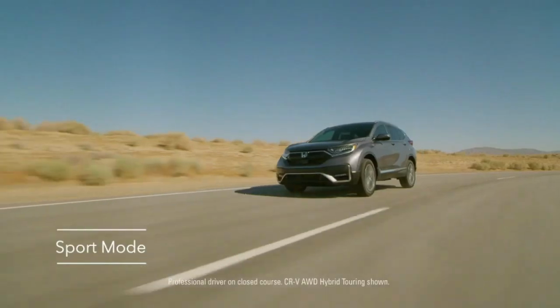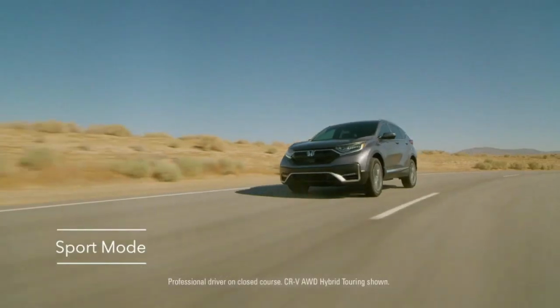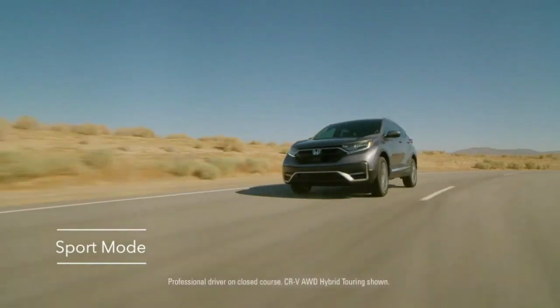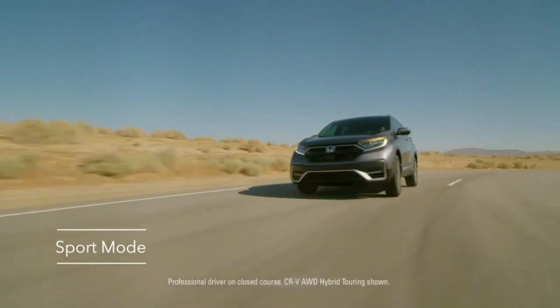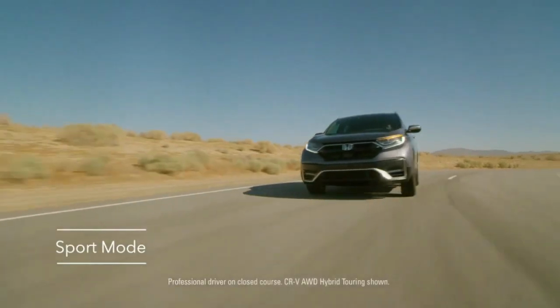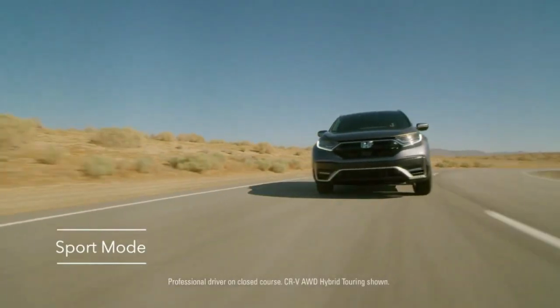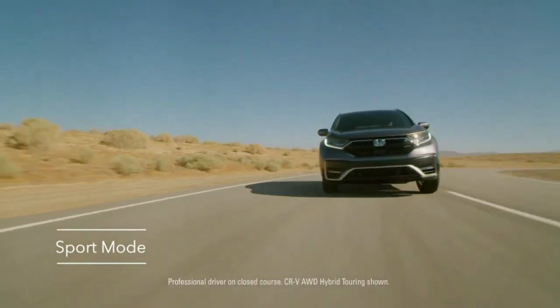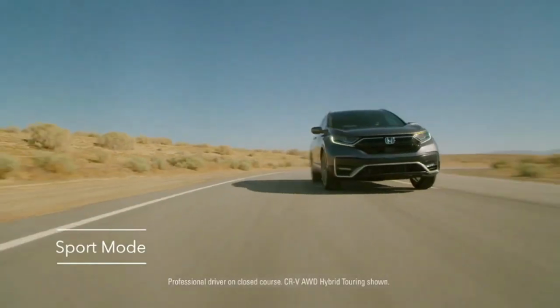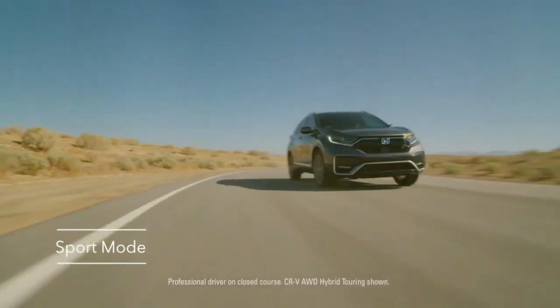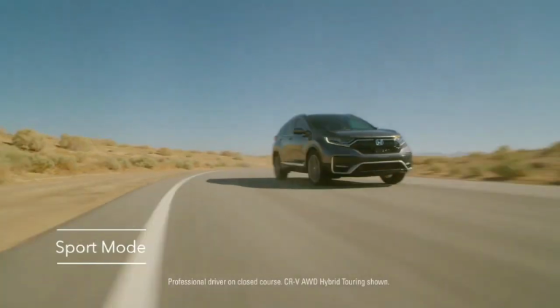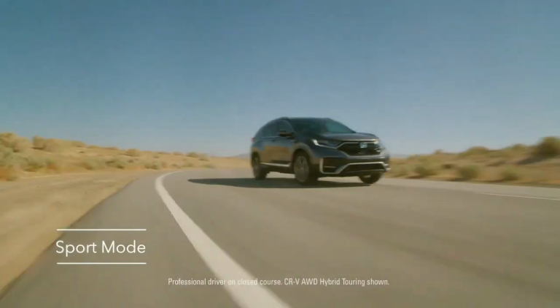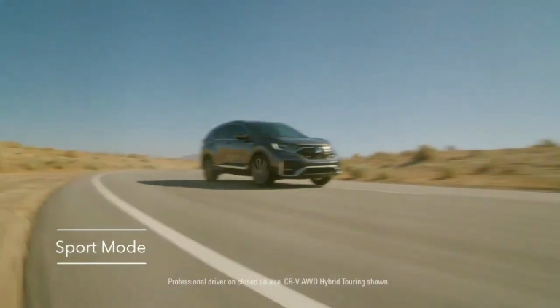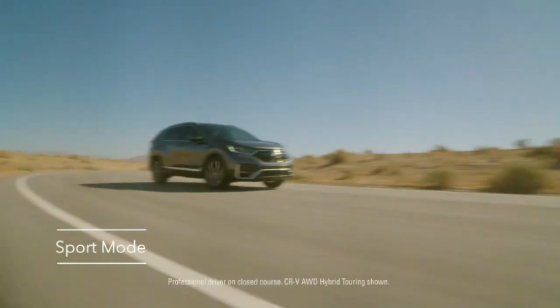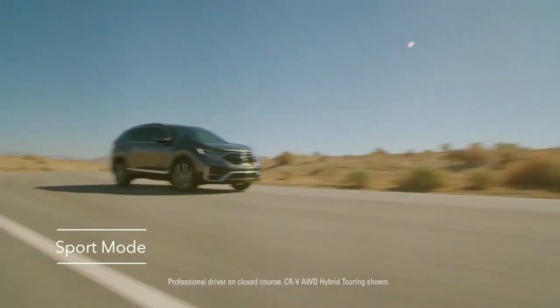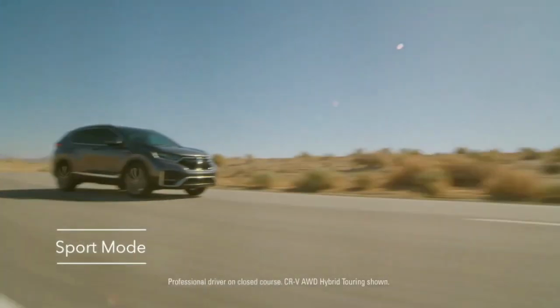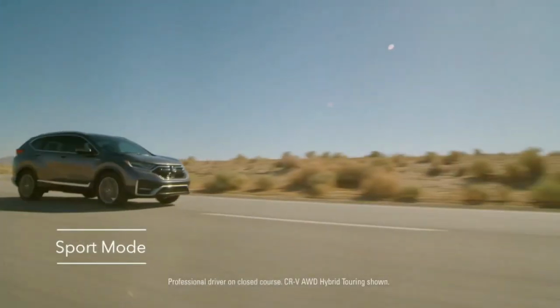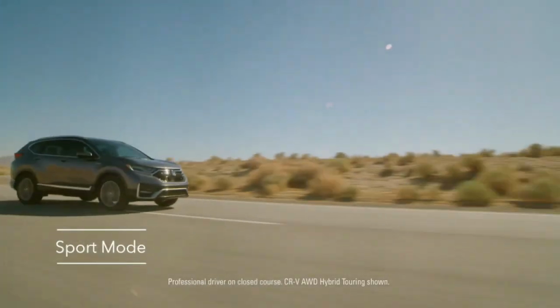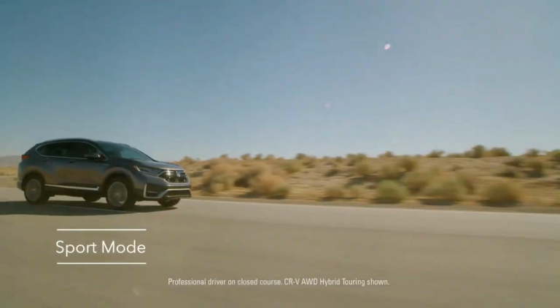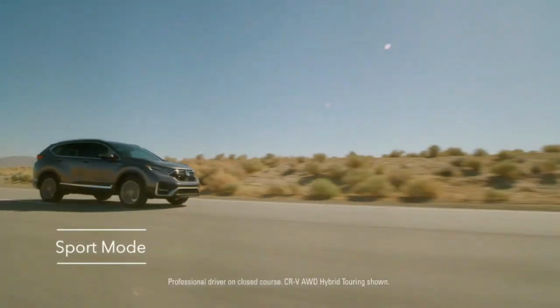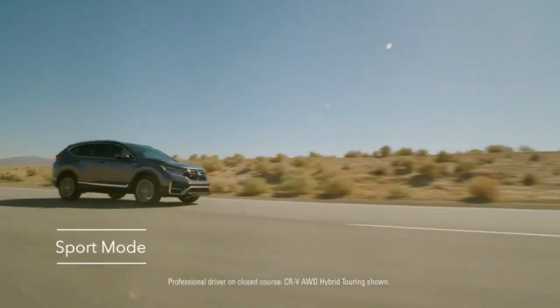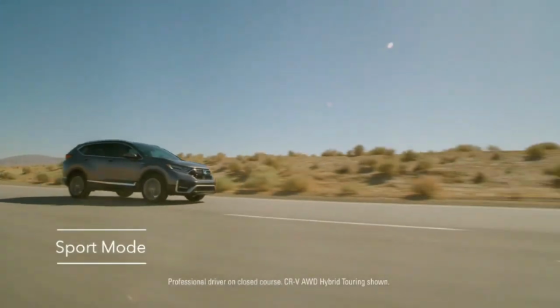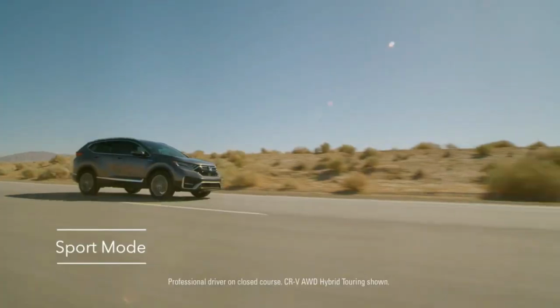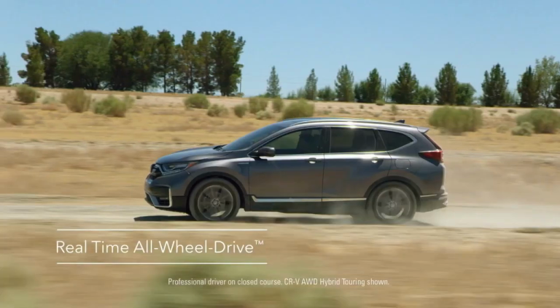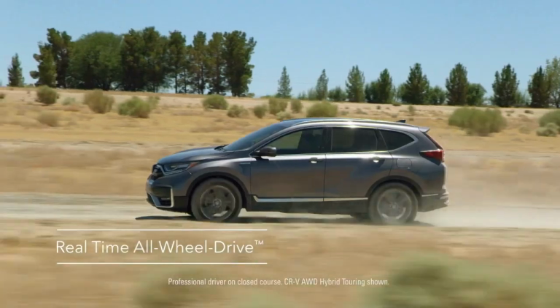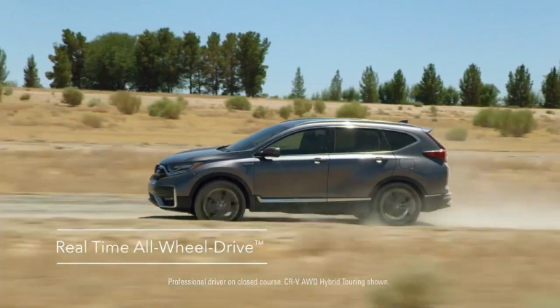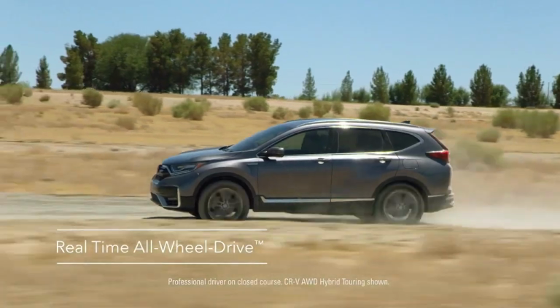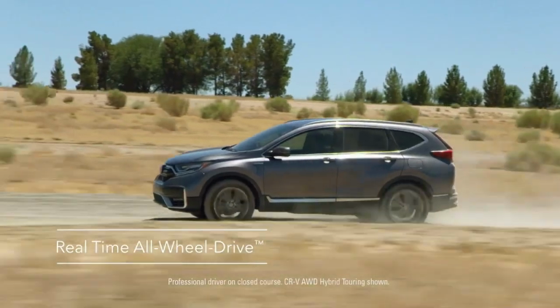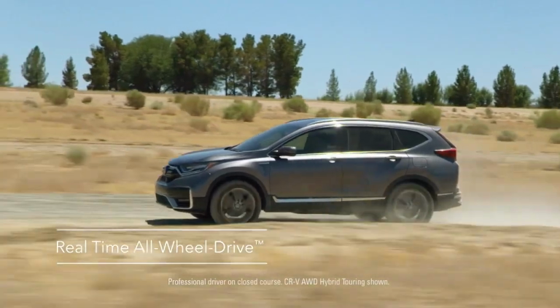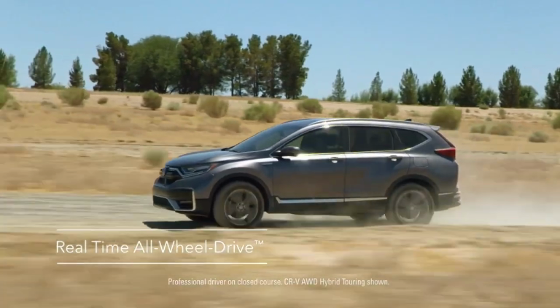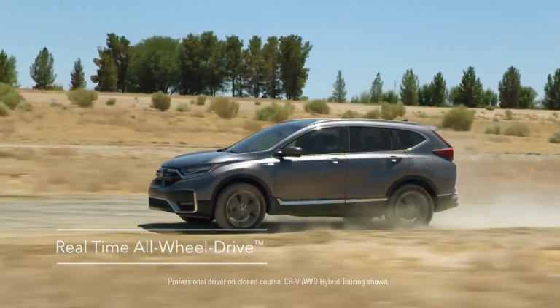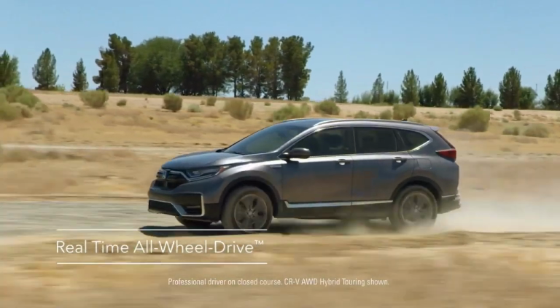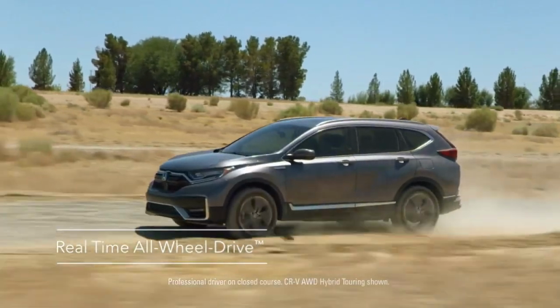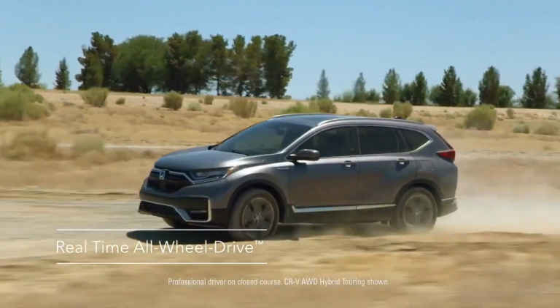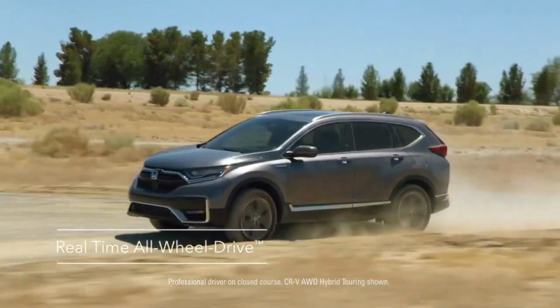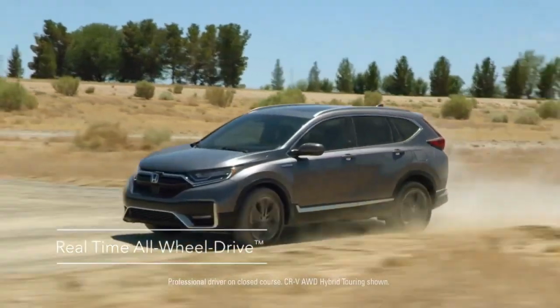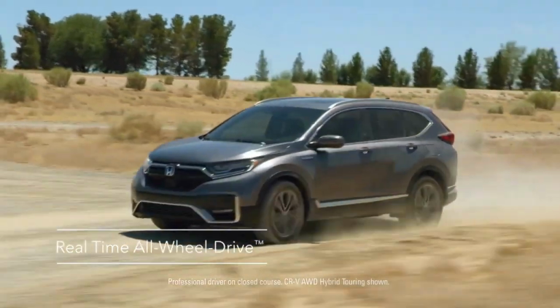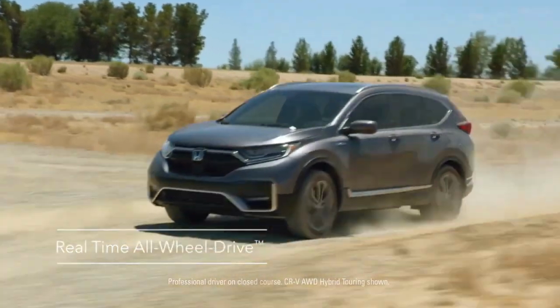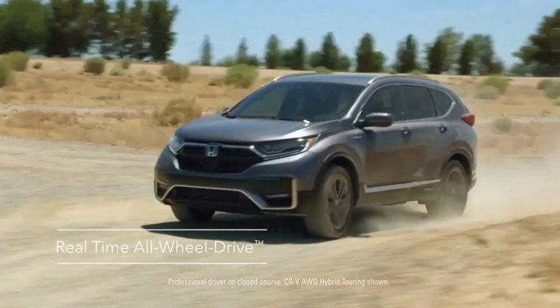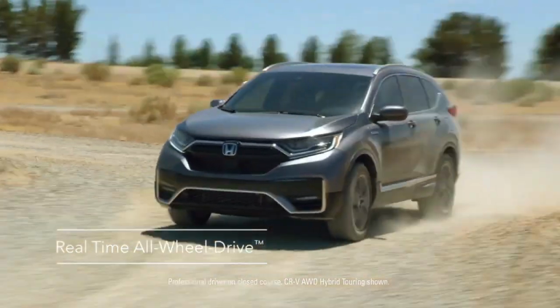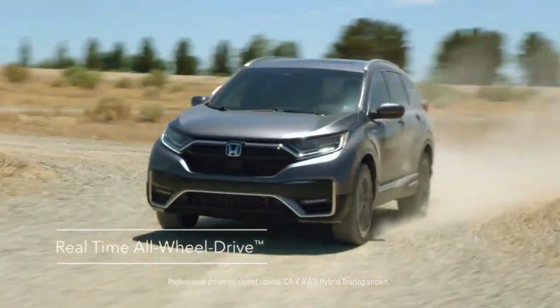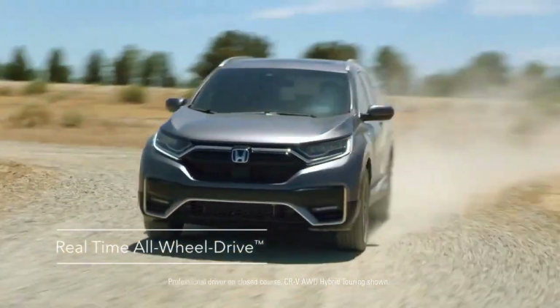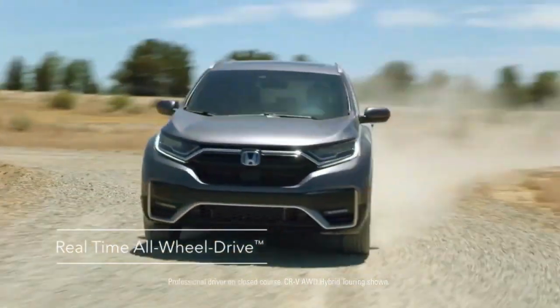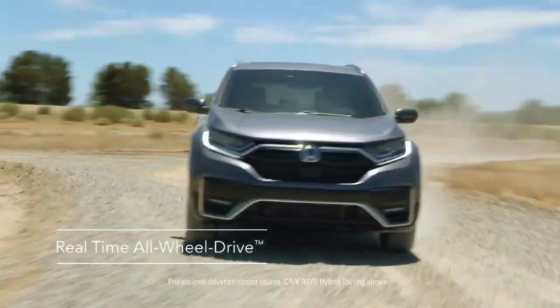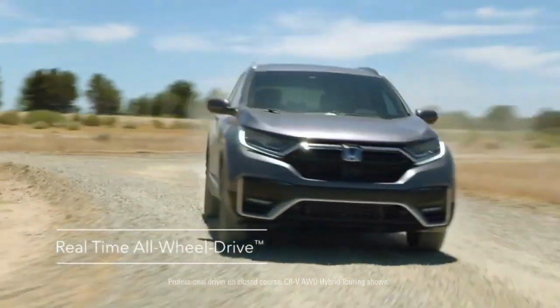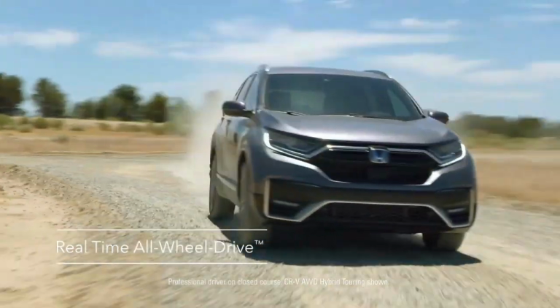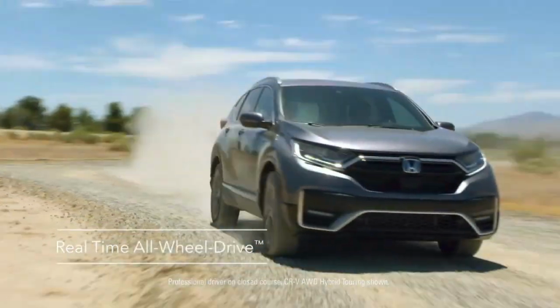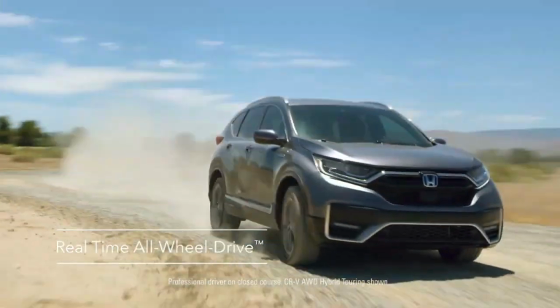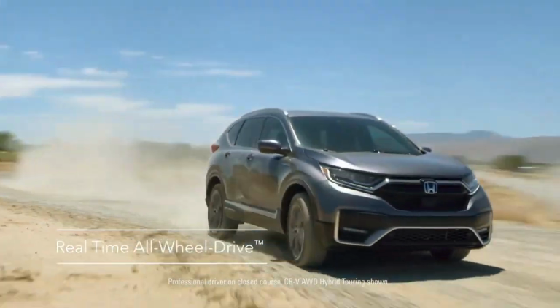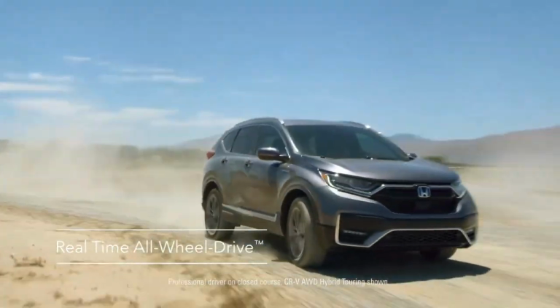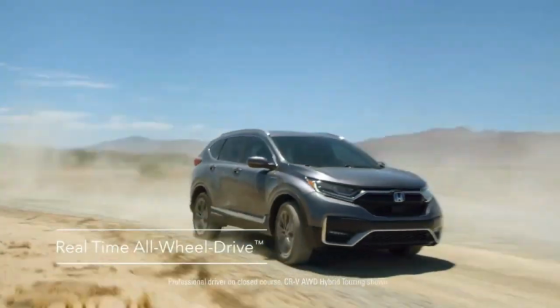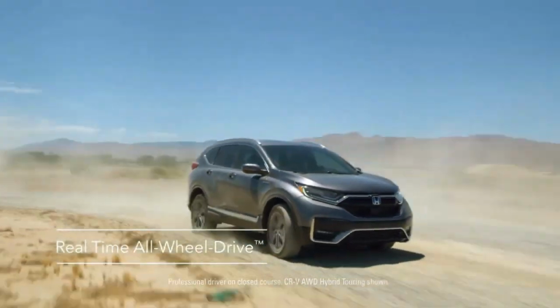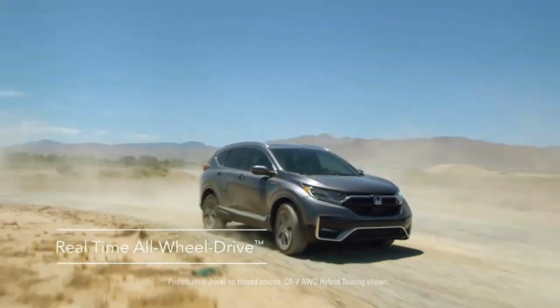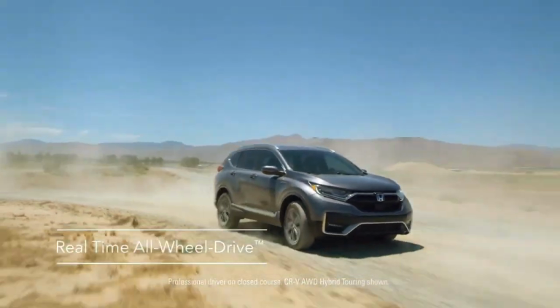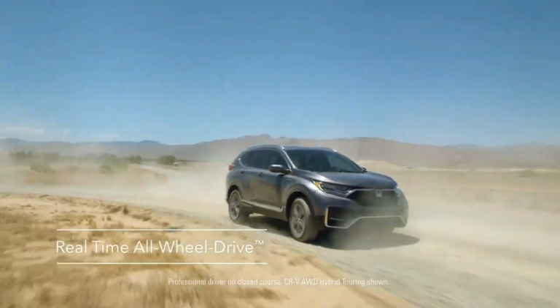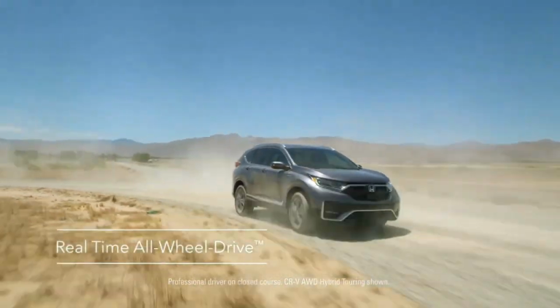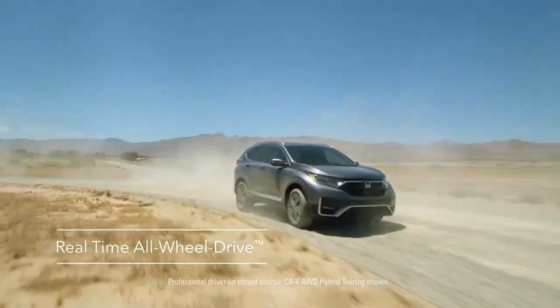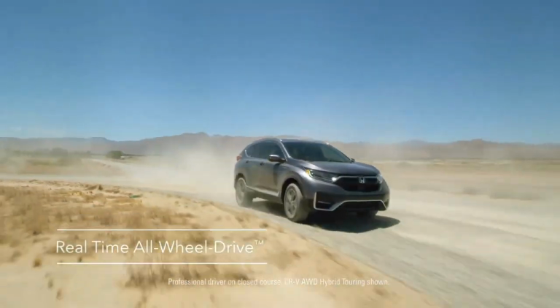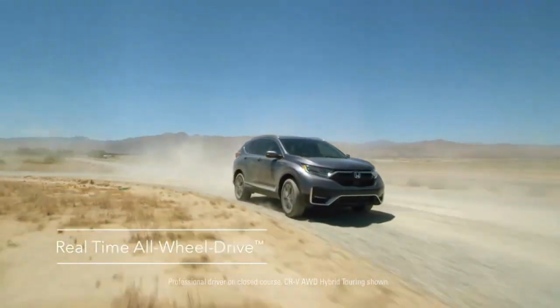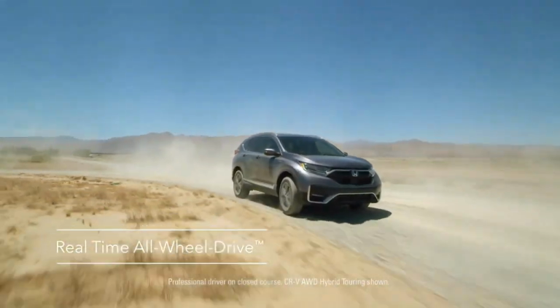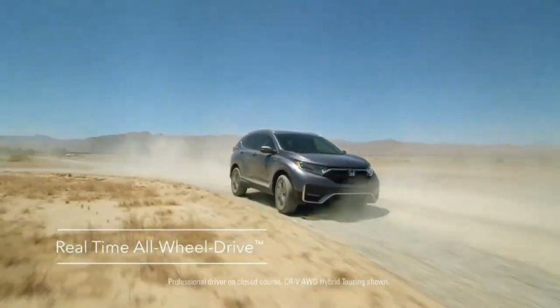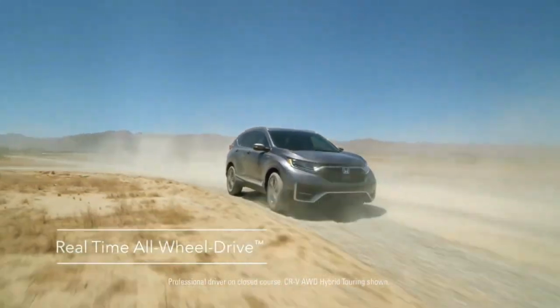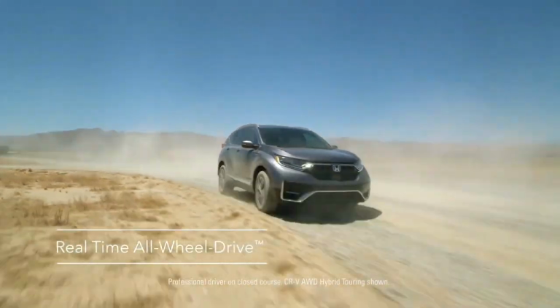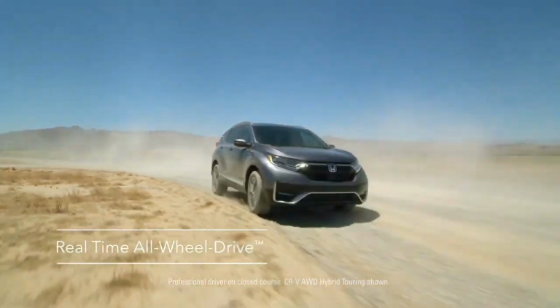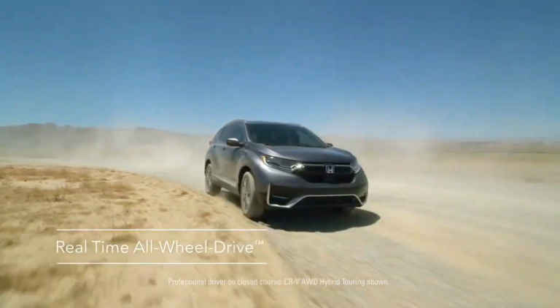If you want to have some fun, press the sport mode button. And get this — every CR-V Hybrid is equipped with all-wheel drive standard.